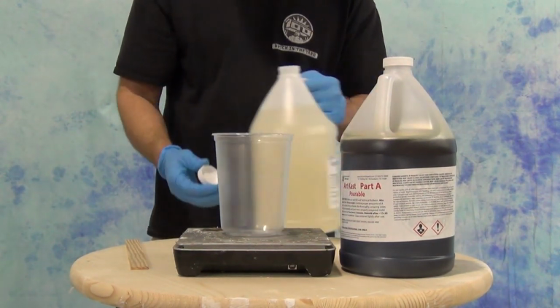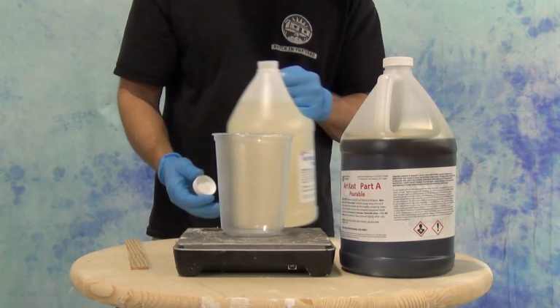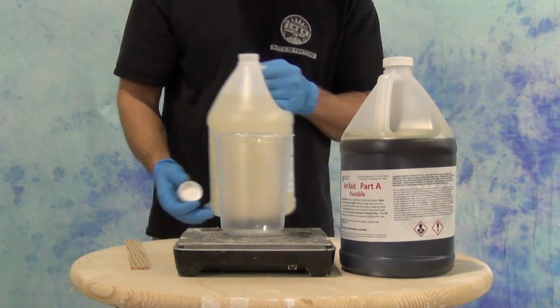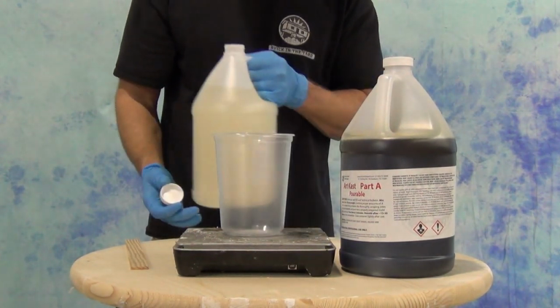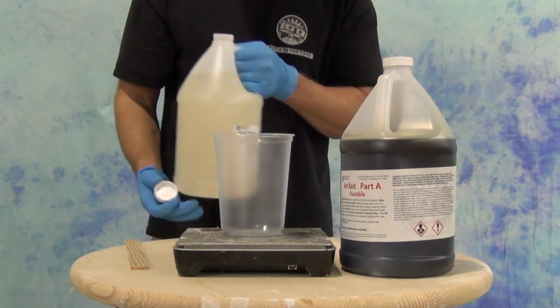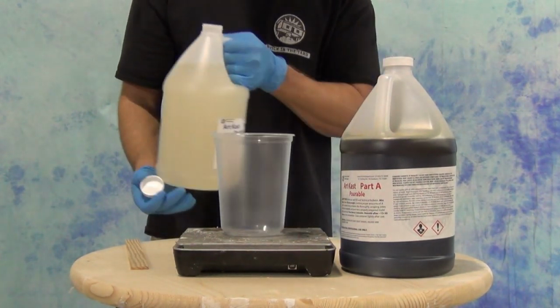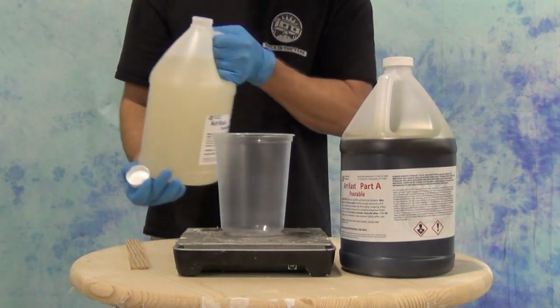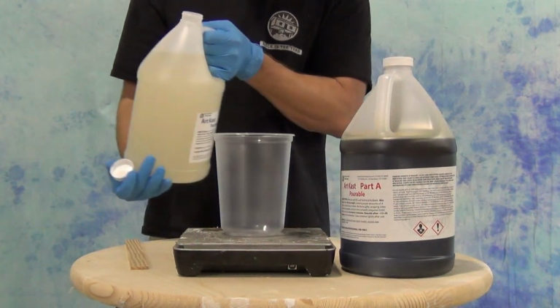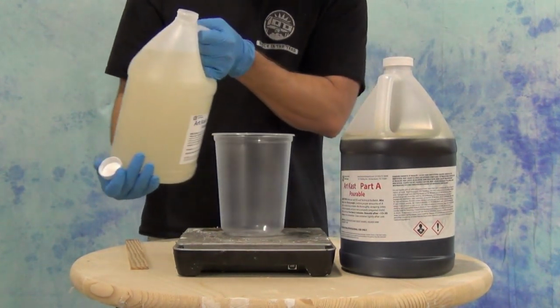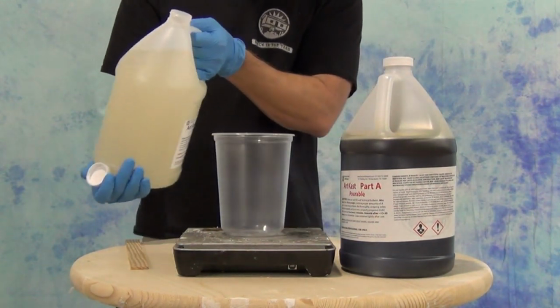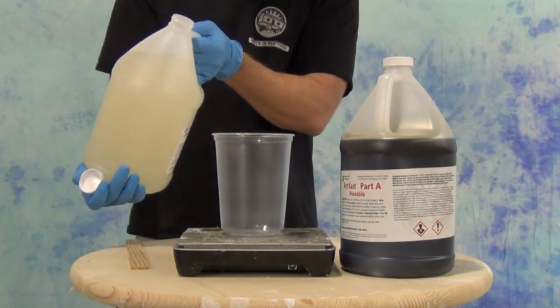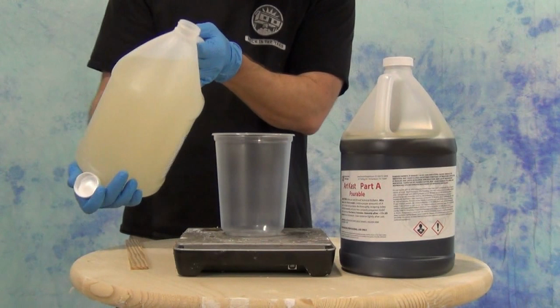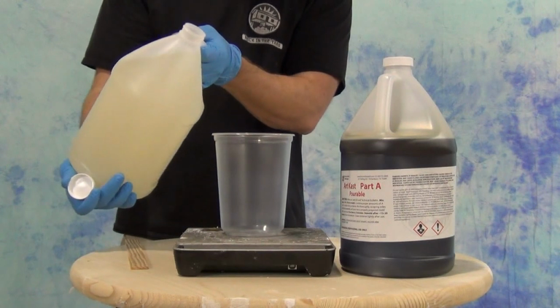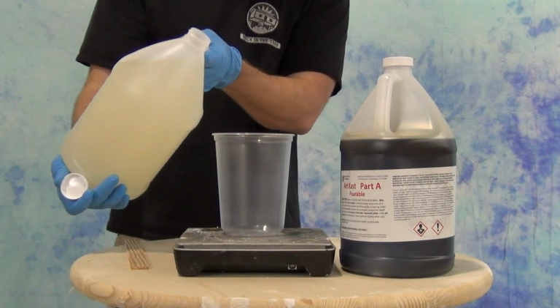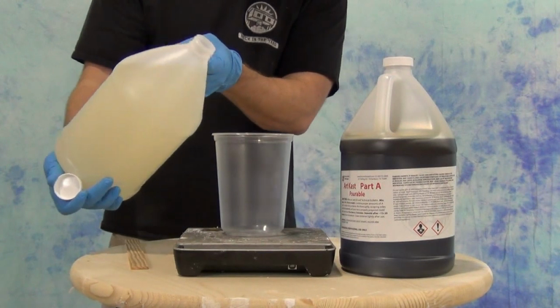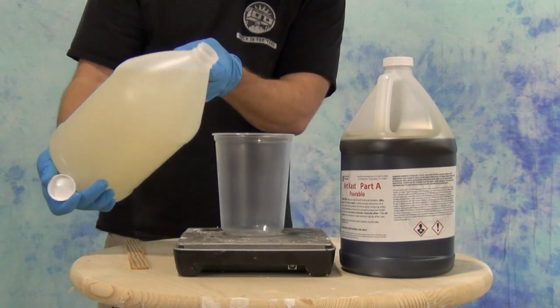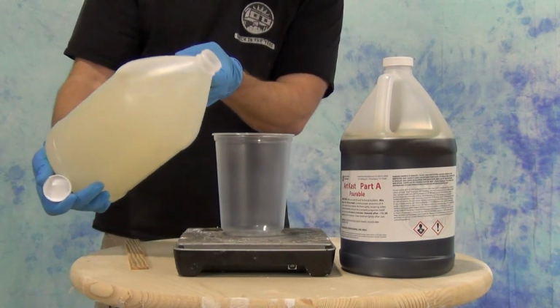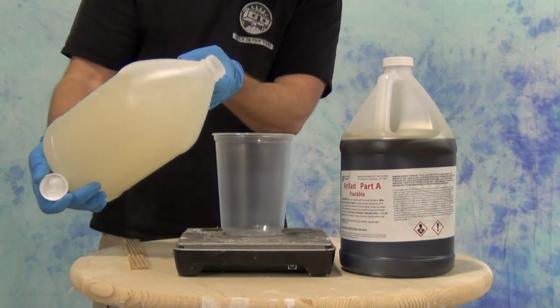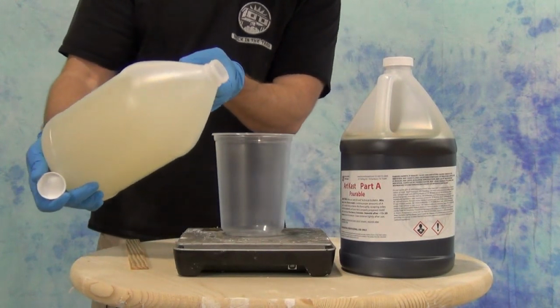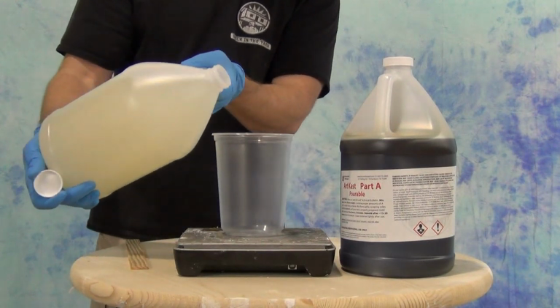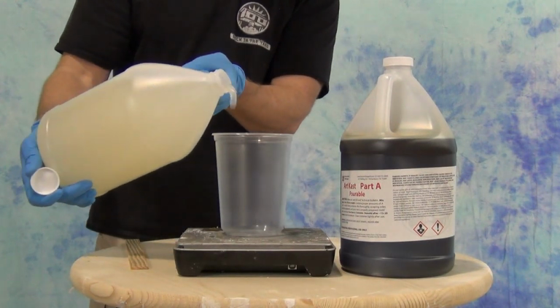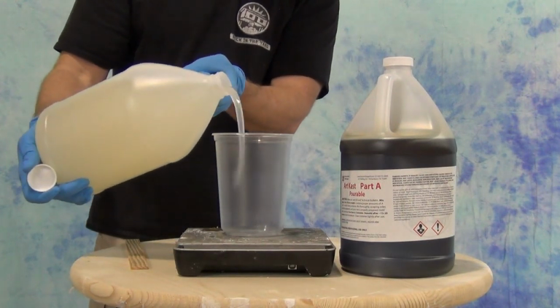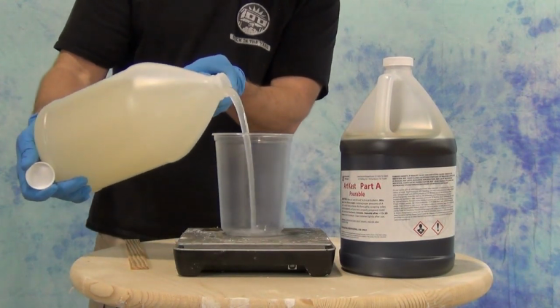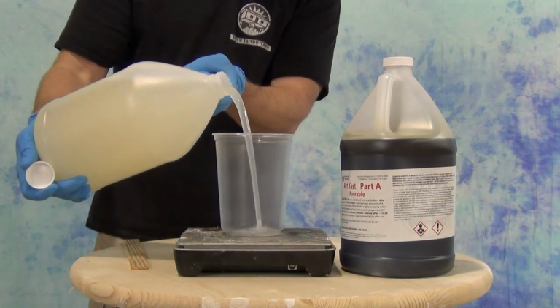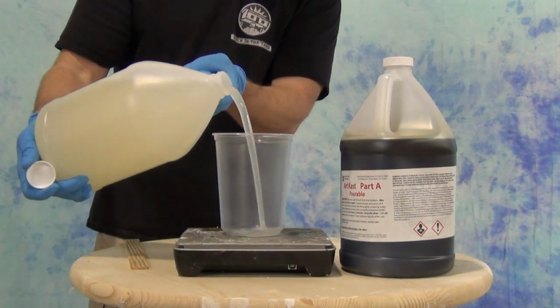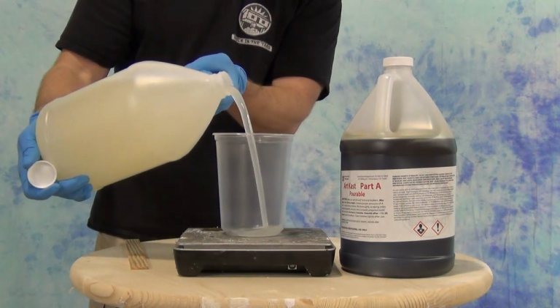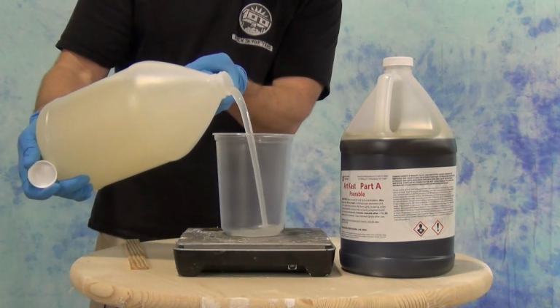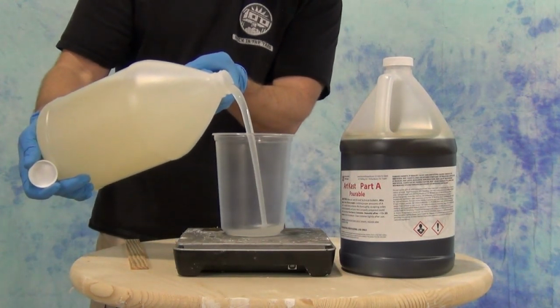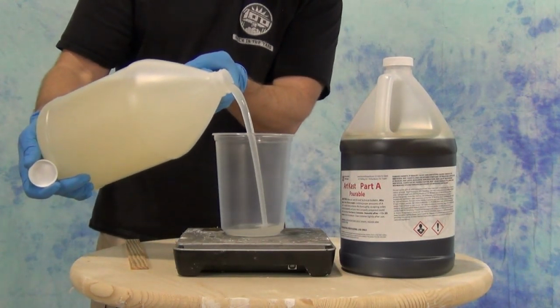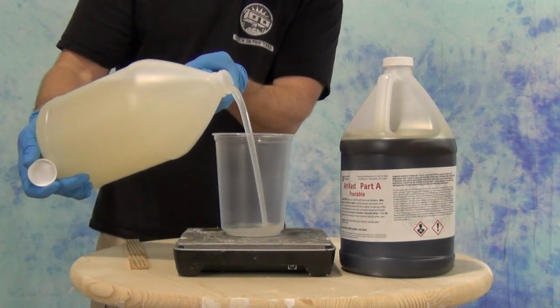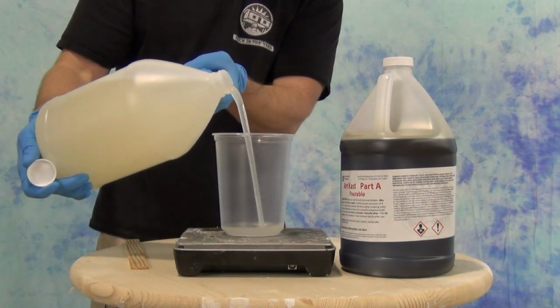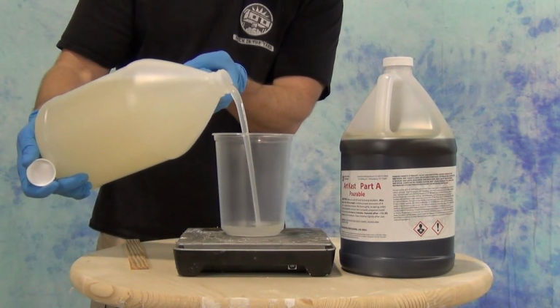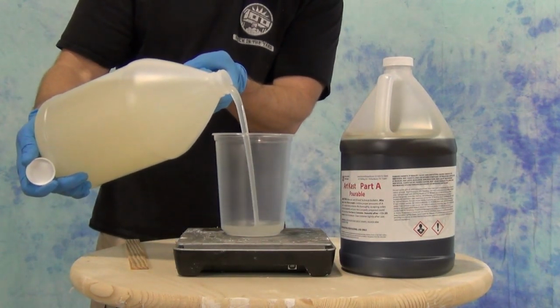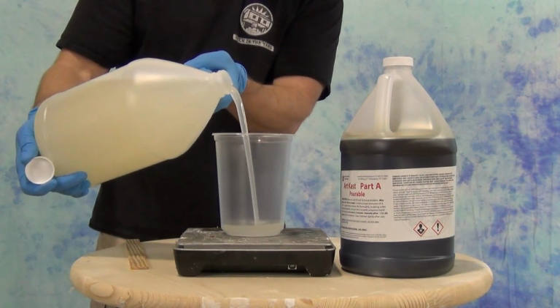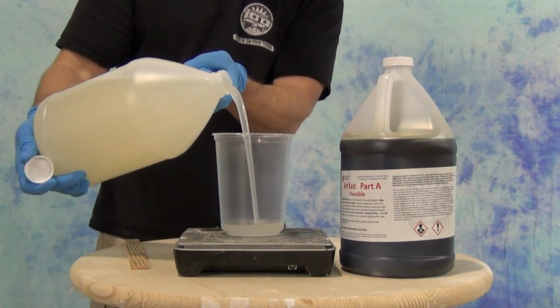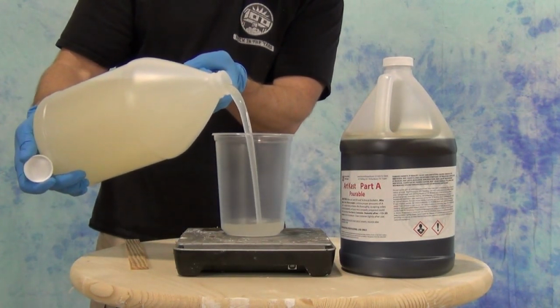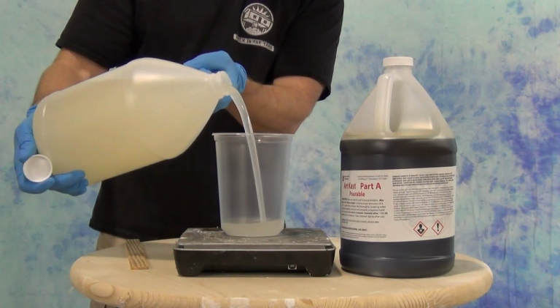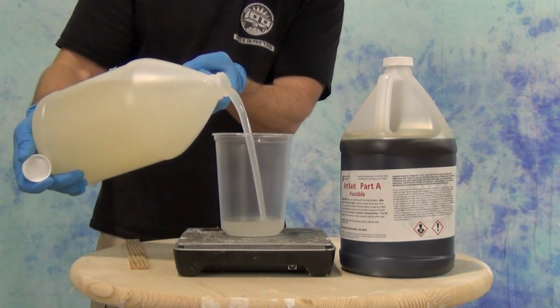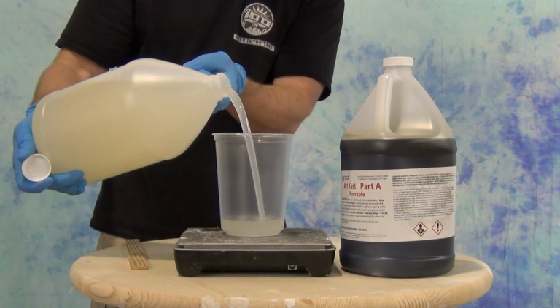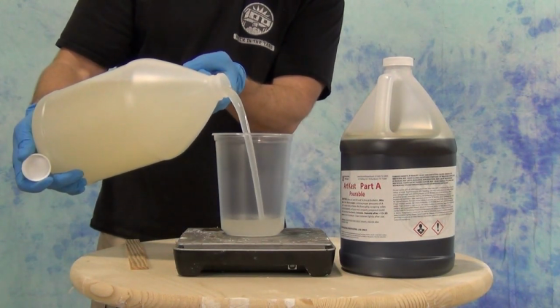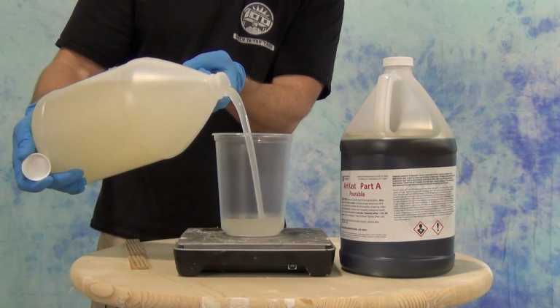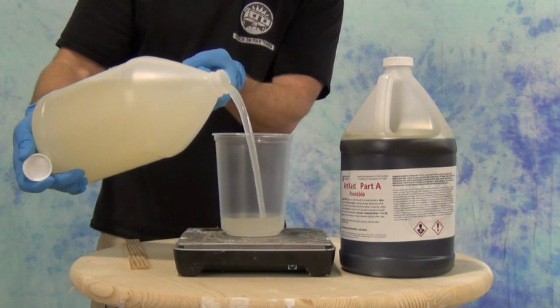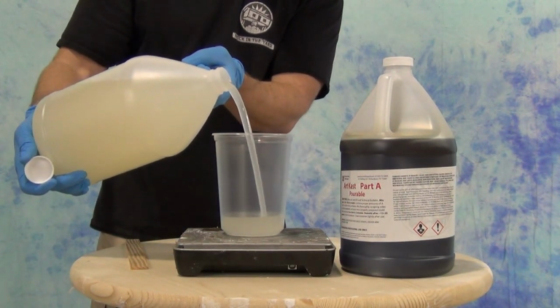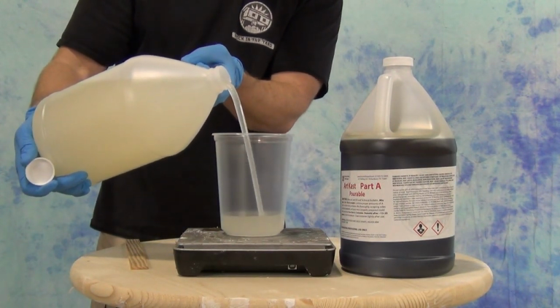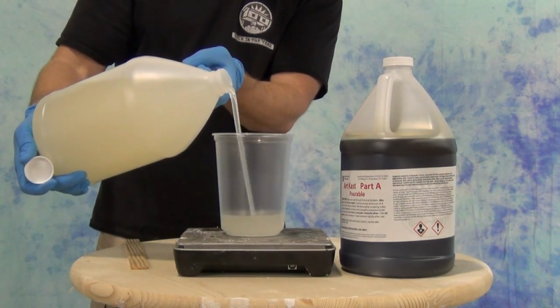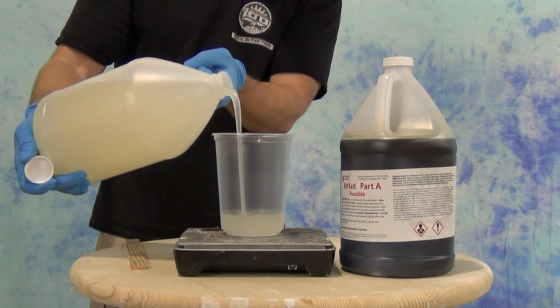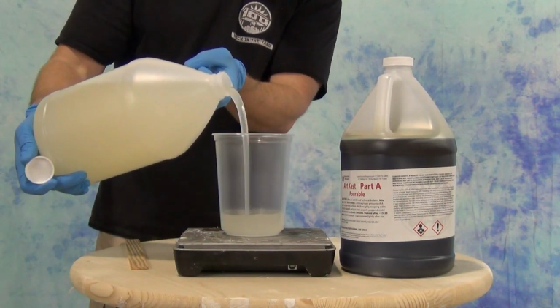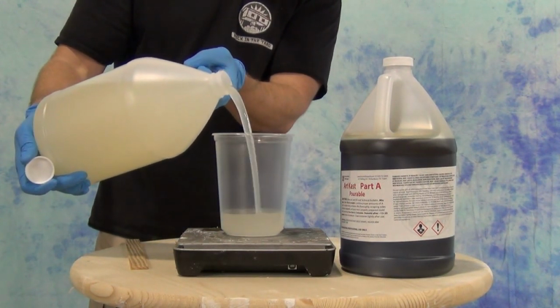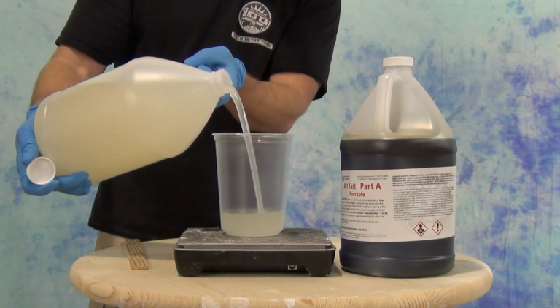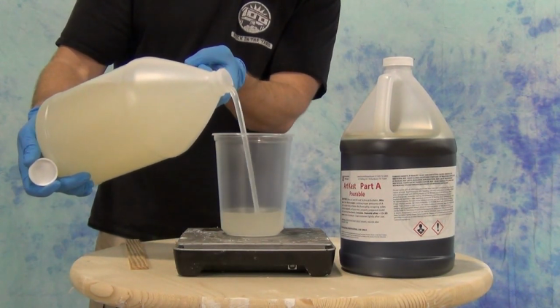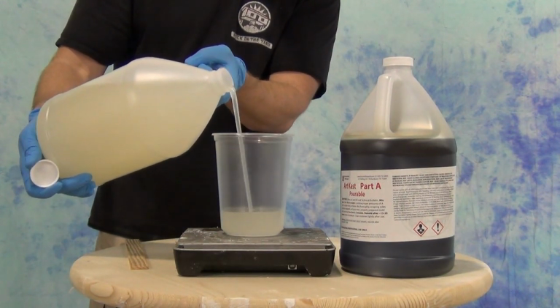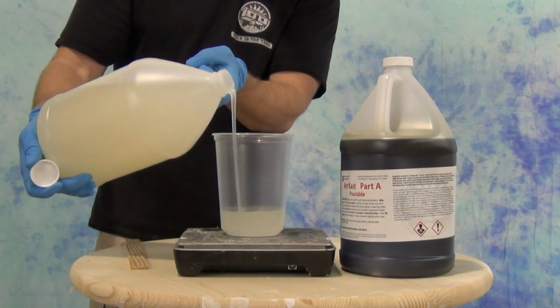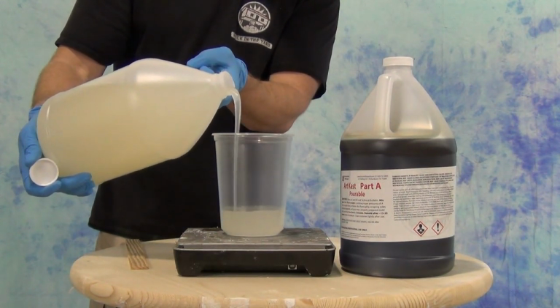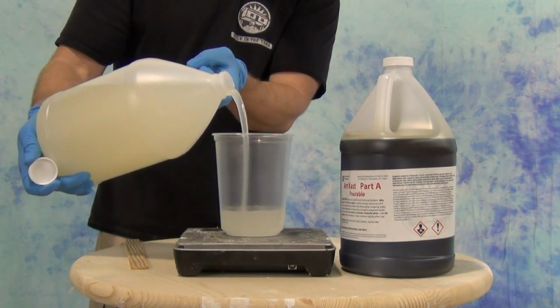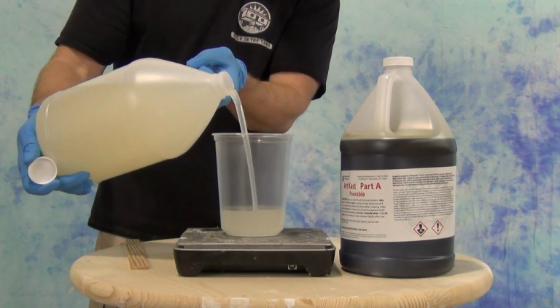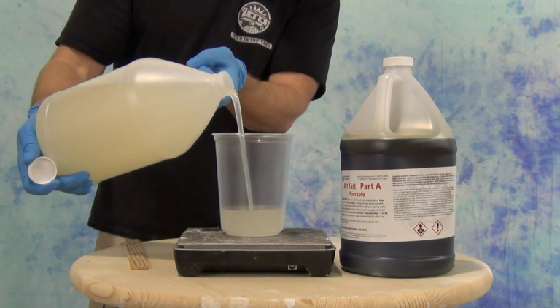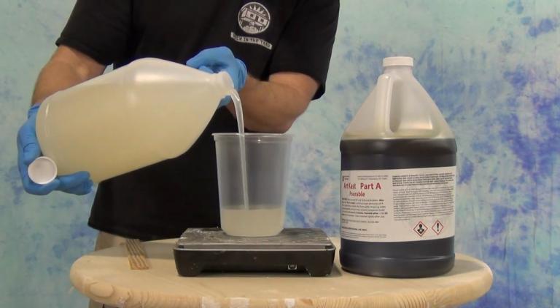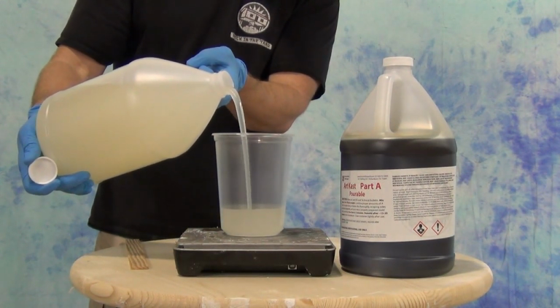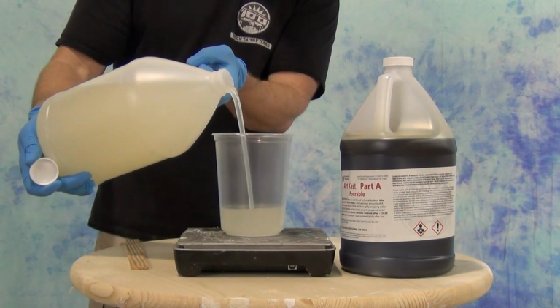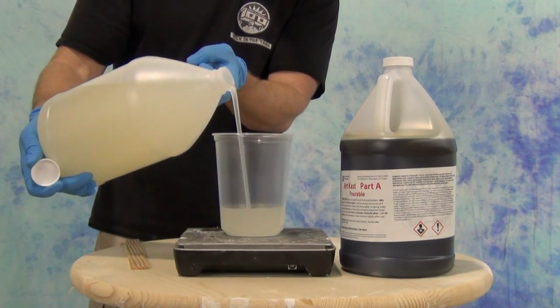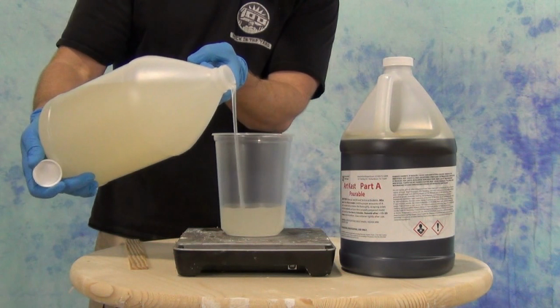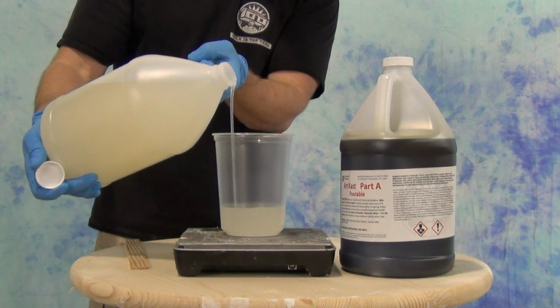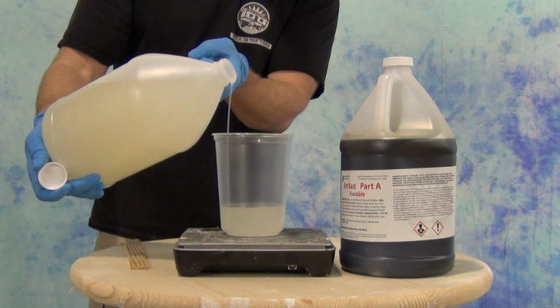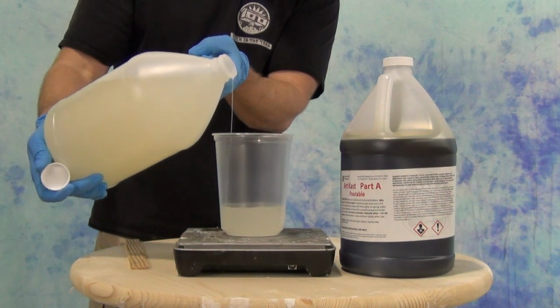We're going to dispense out about 300 grams of Part B and then 300 grams of Part A.